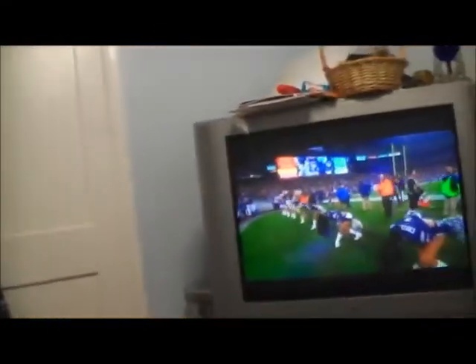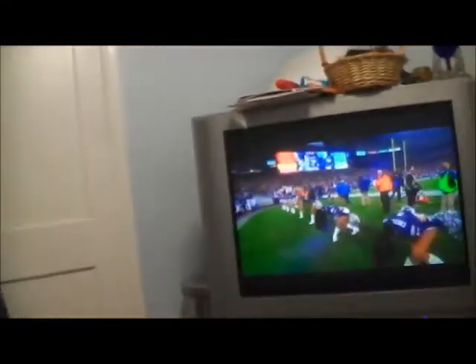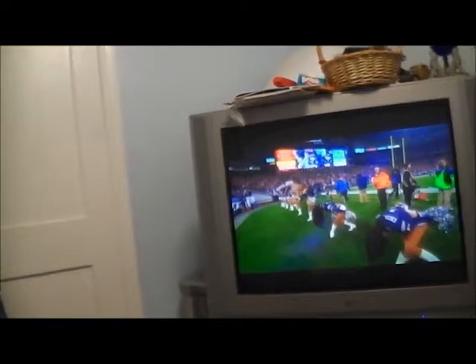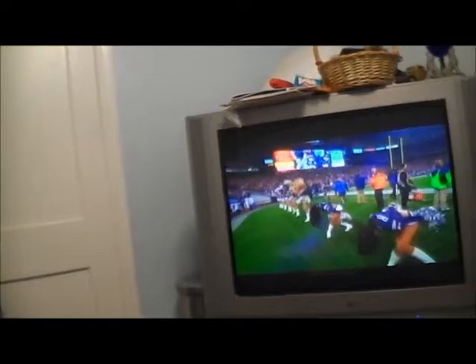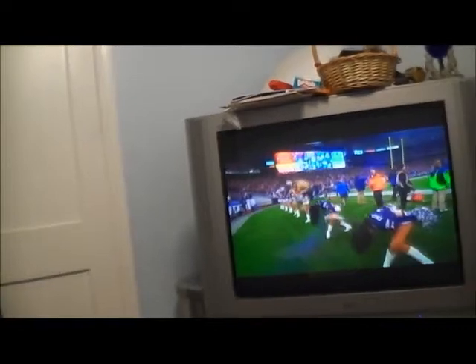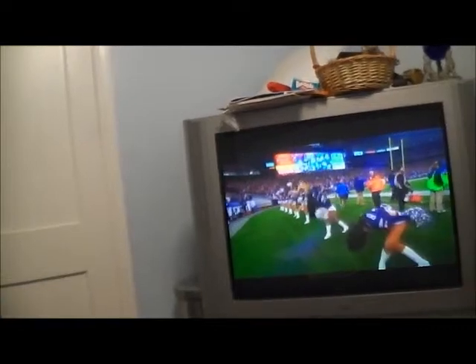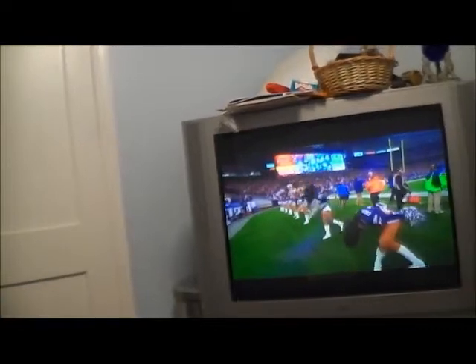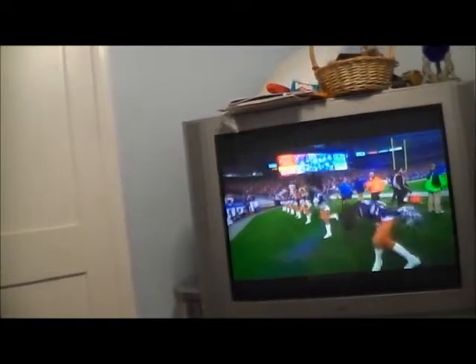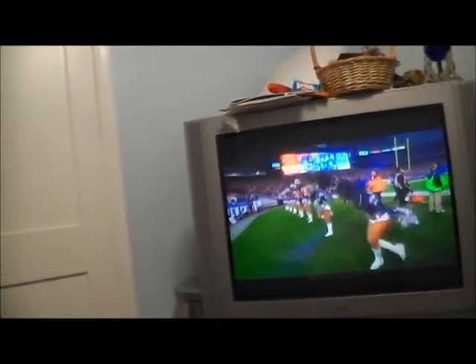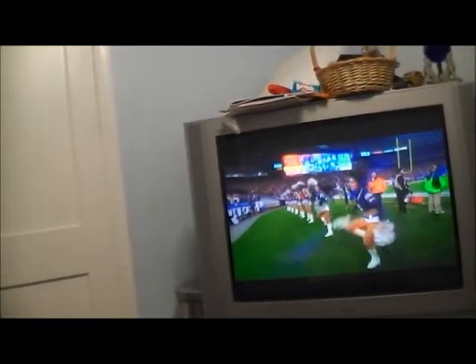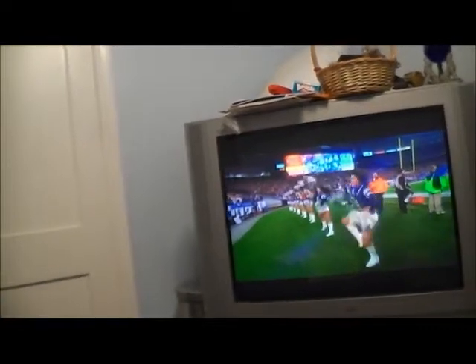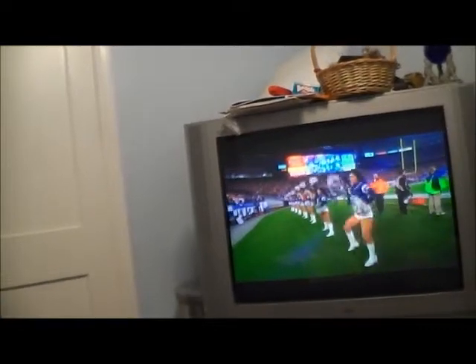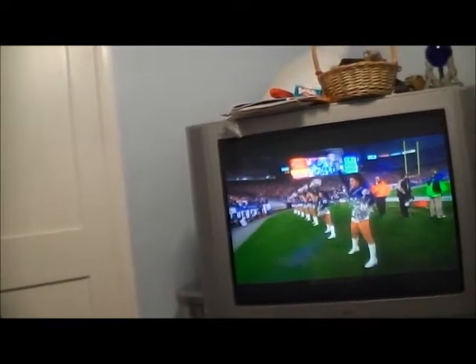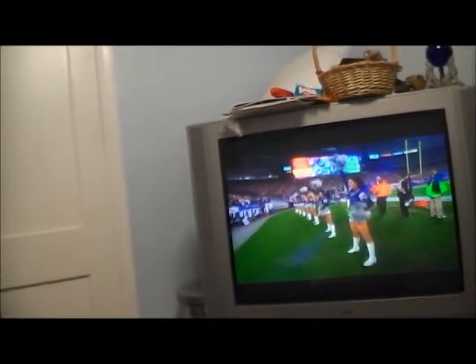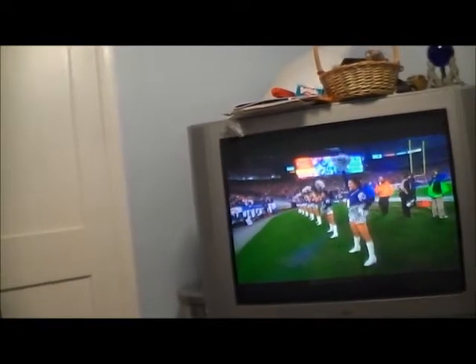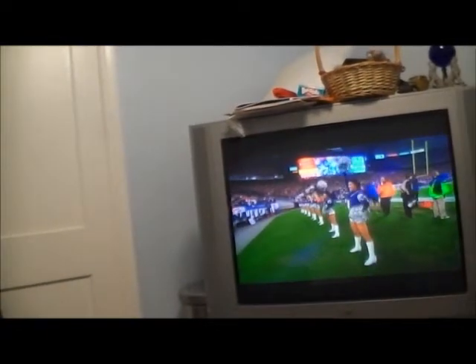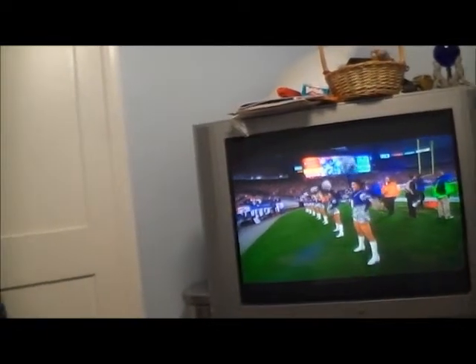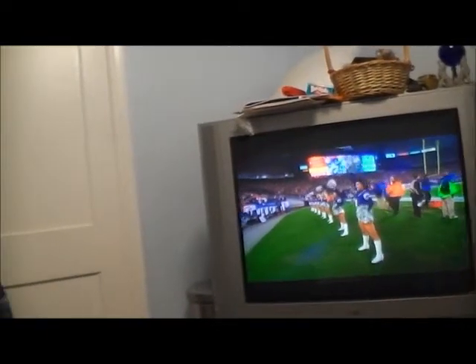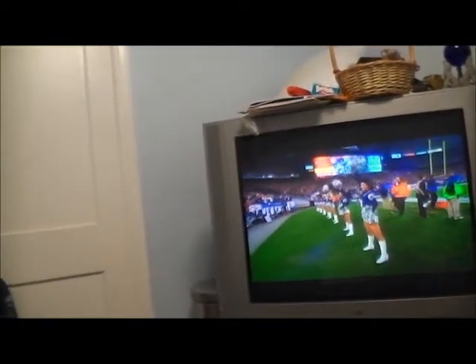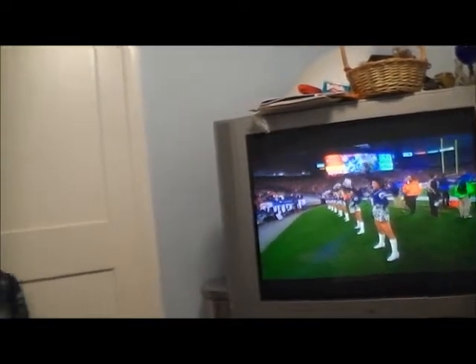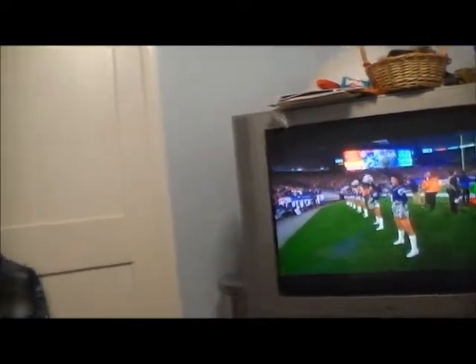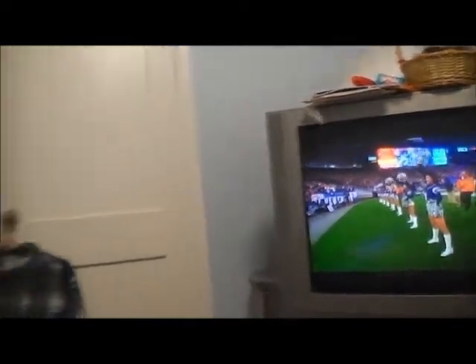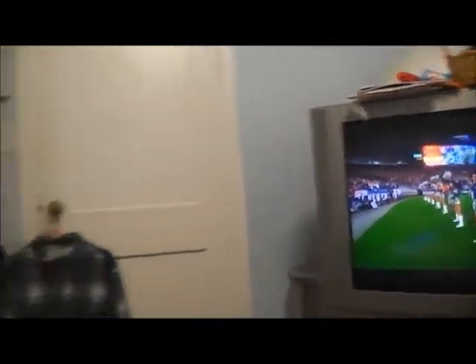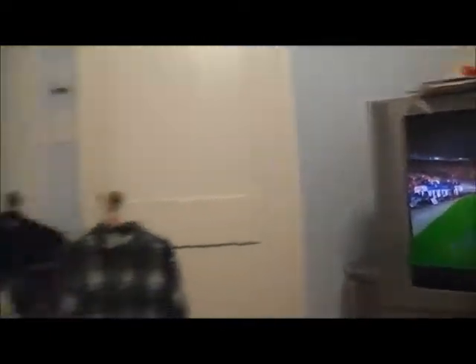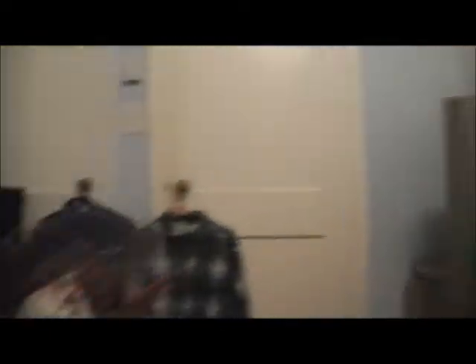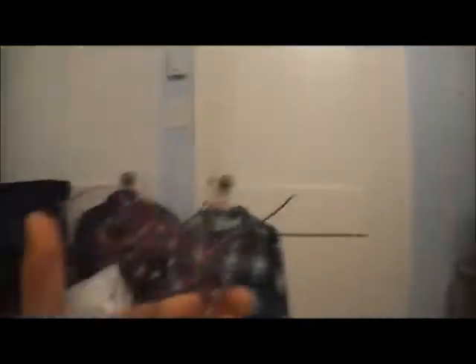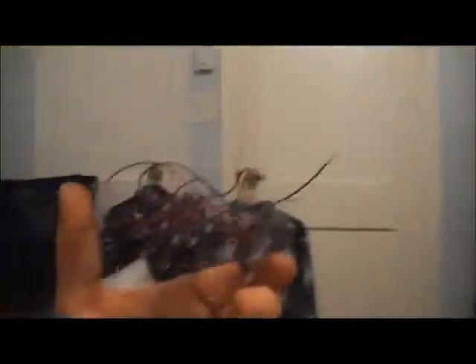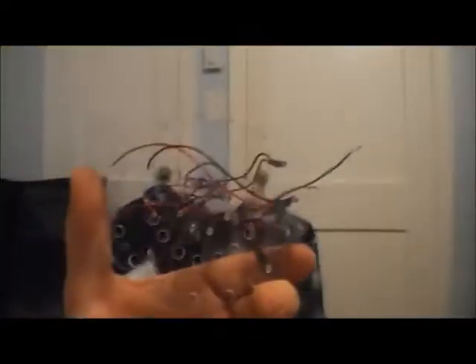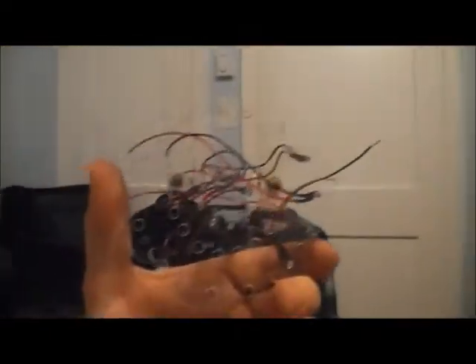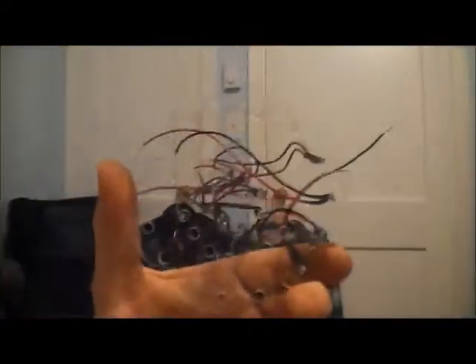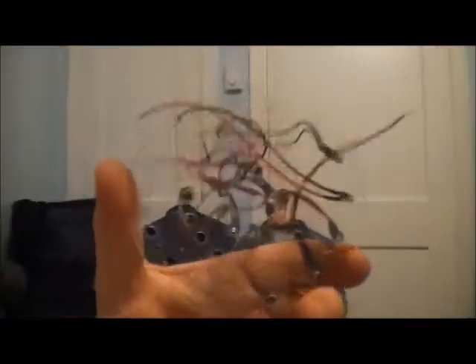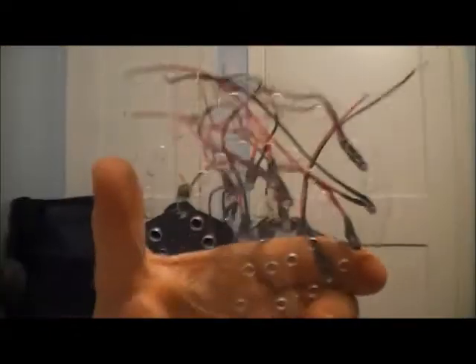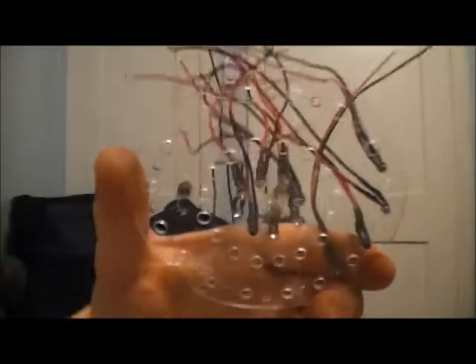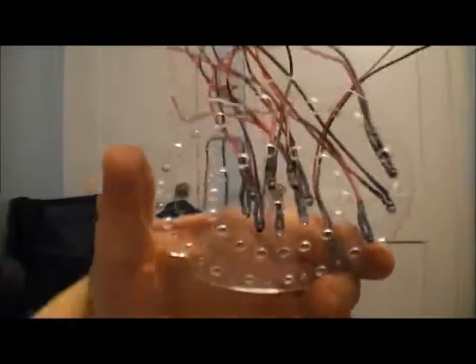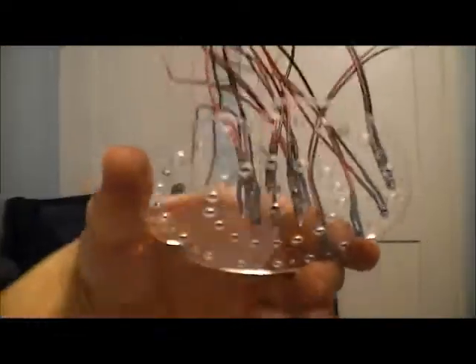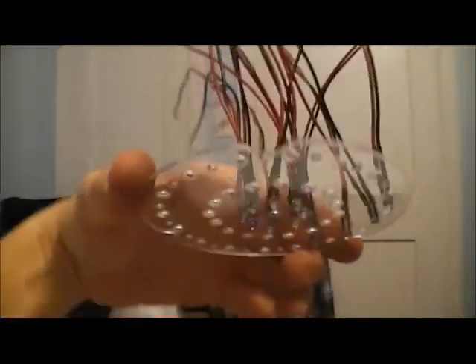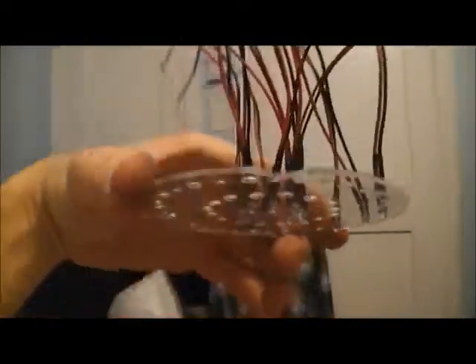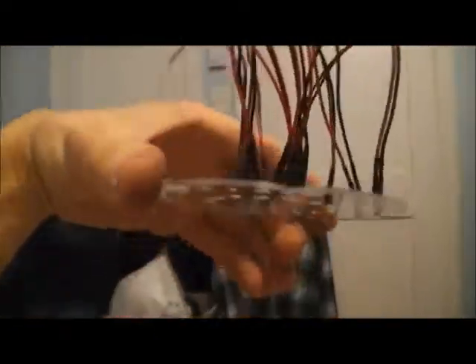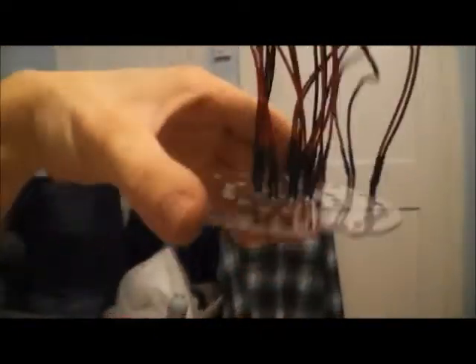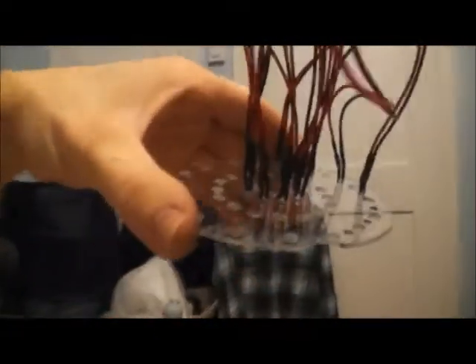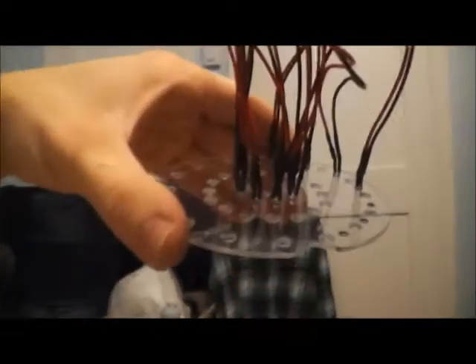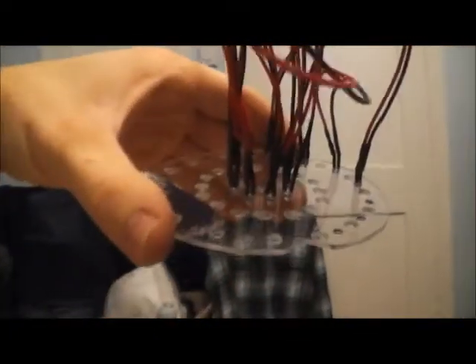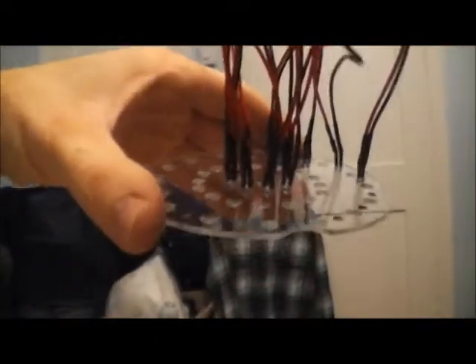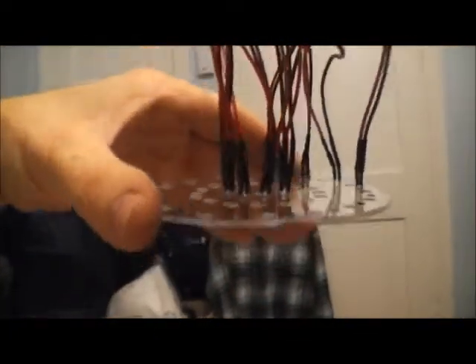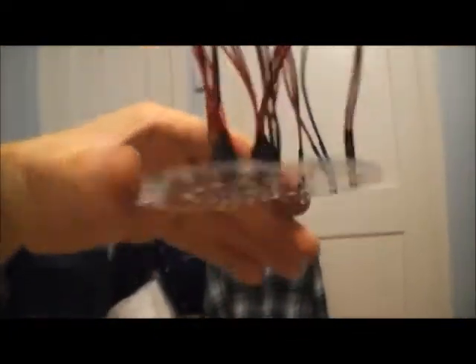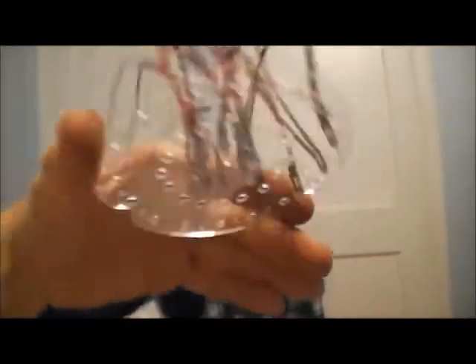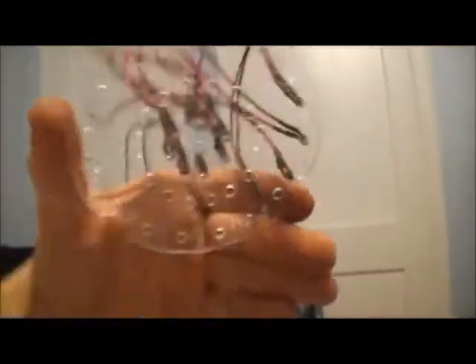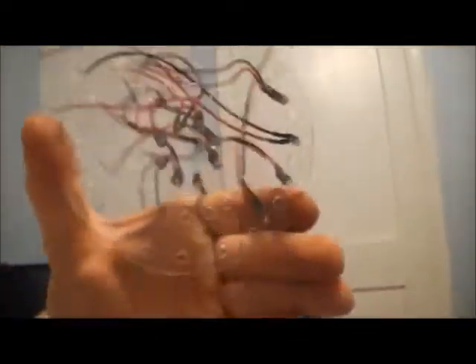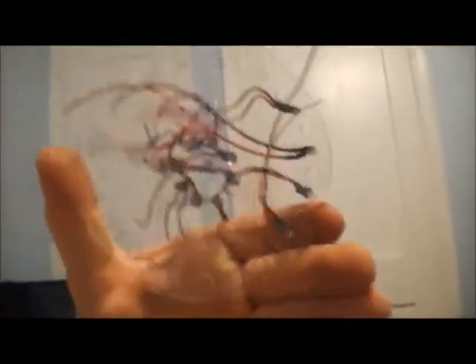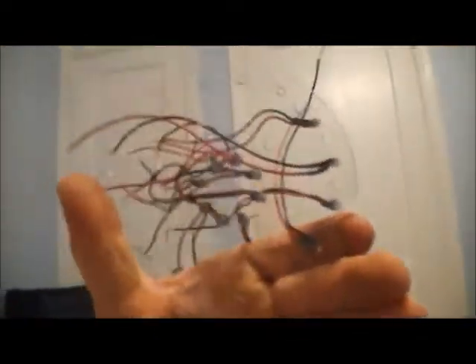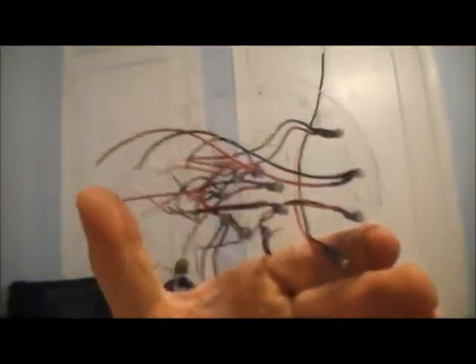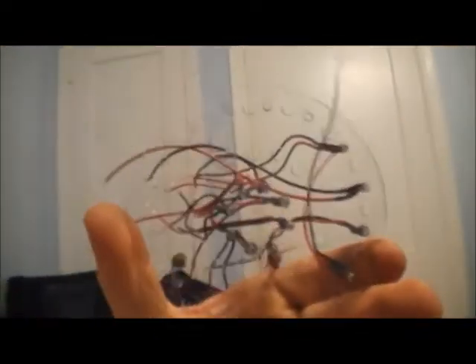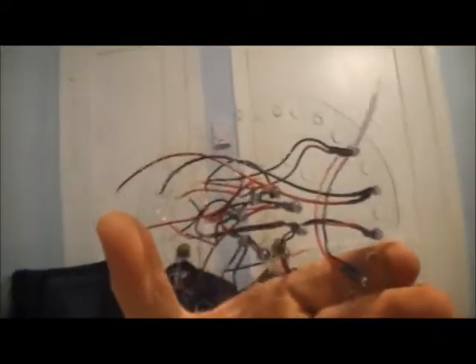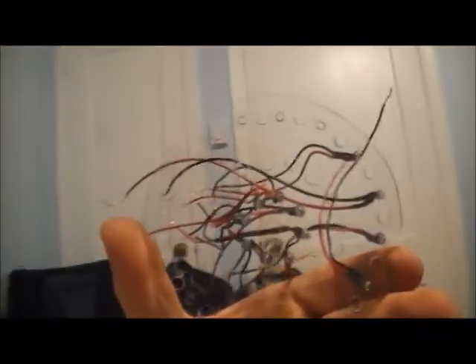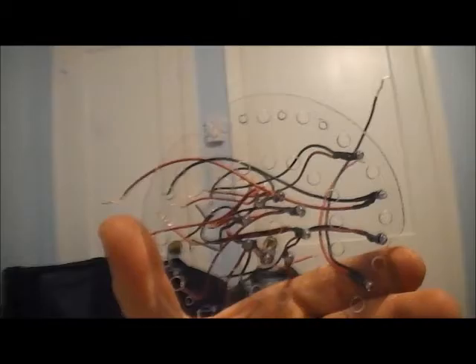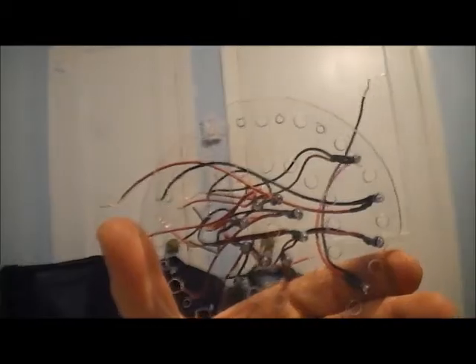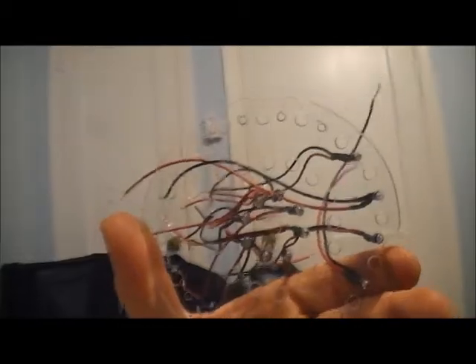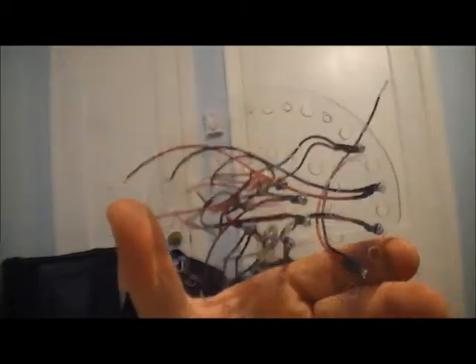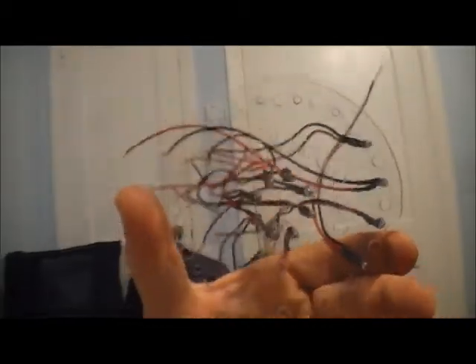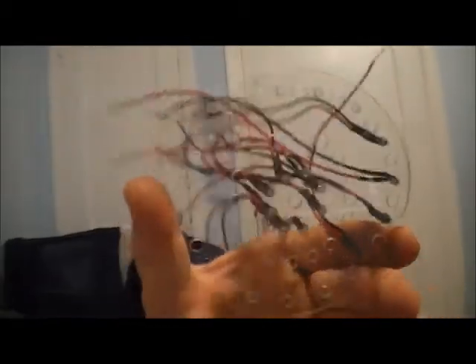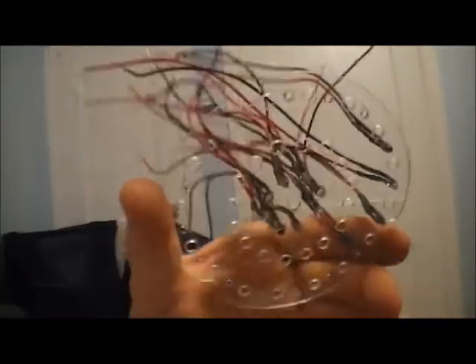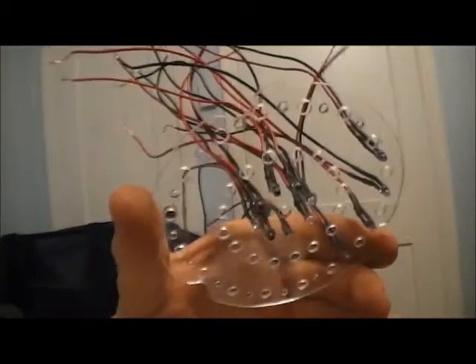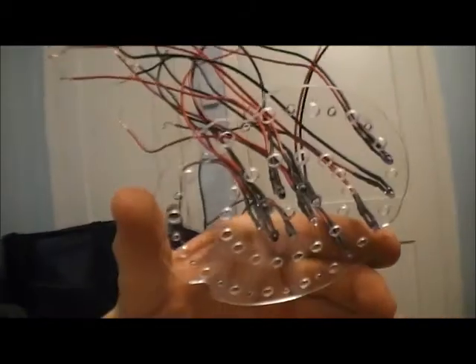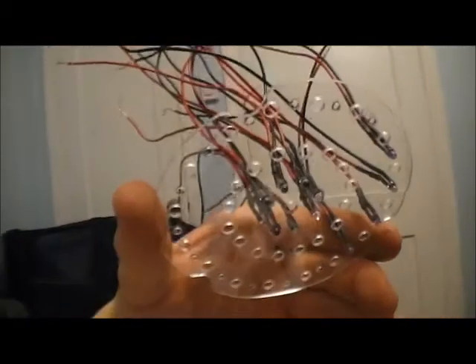Watching some football — go Patriots! I'll see you in a bit. I'm gonna go finish gluing these things in there.